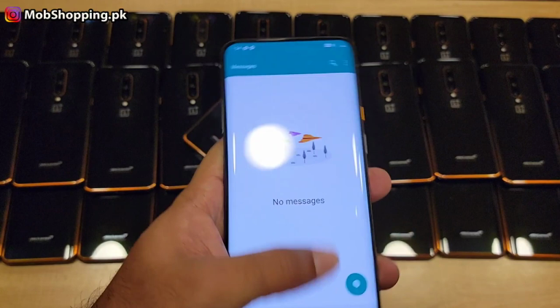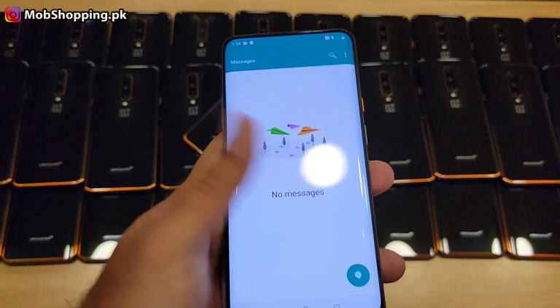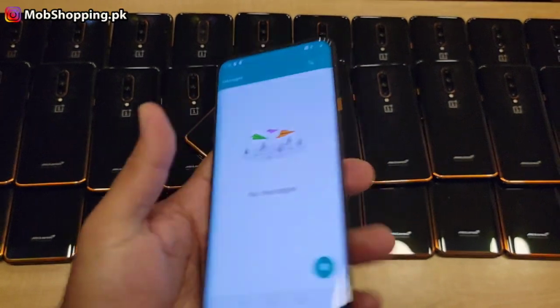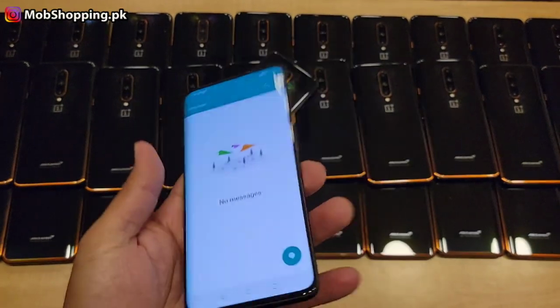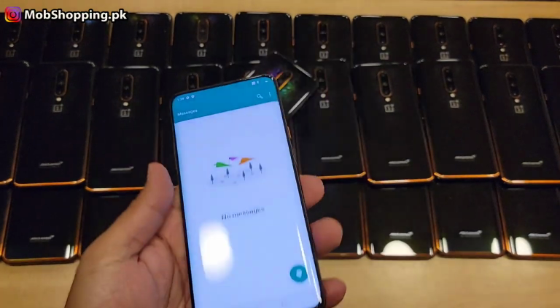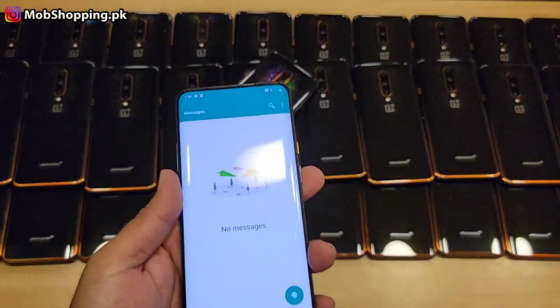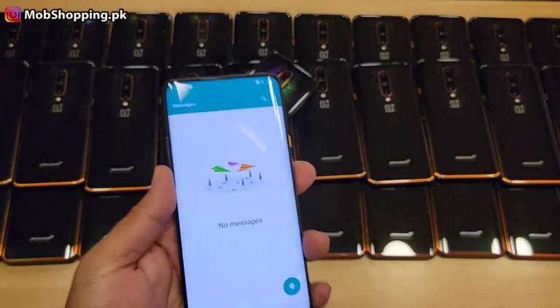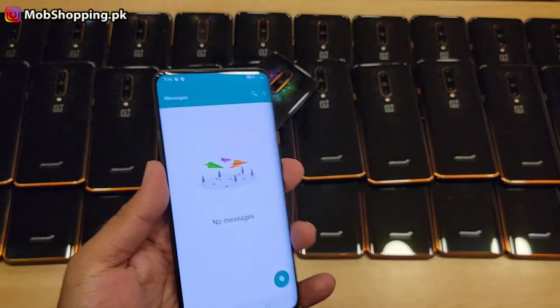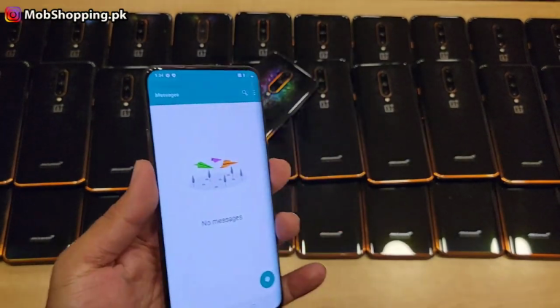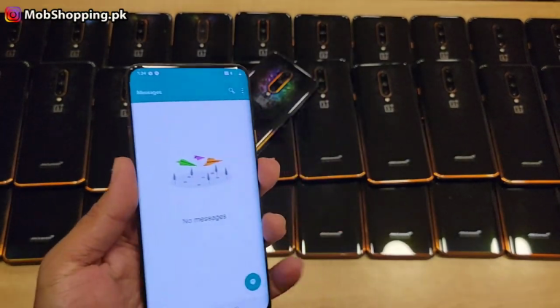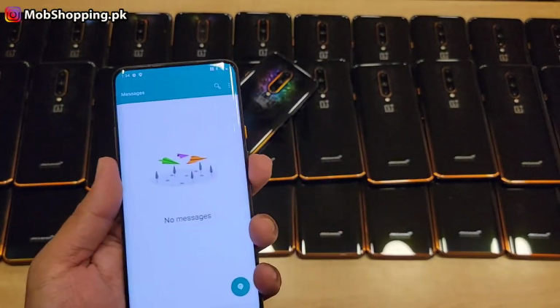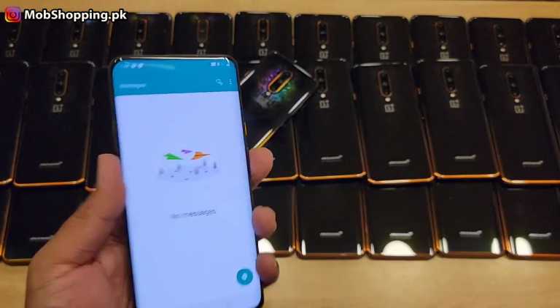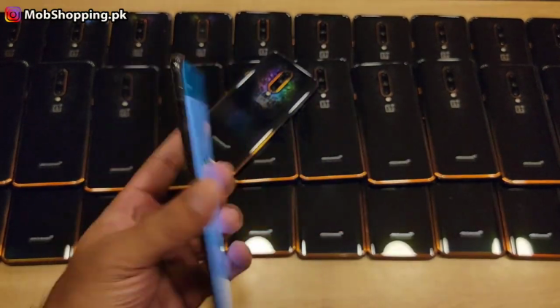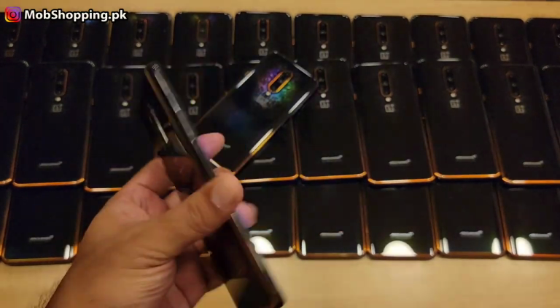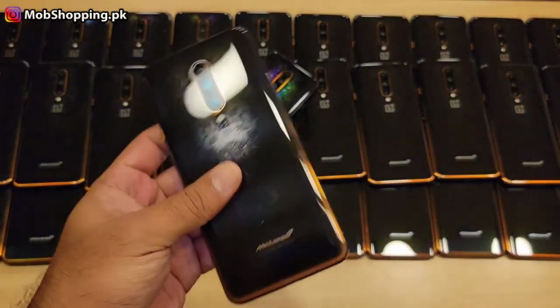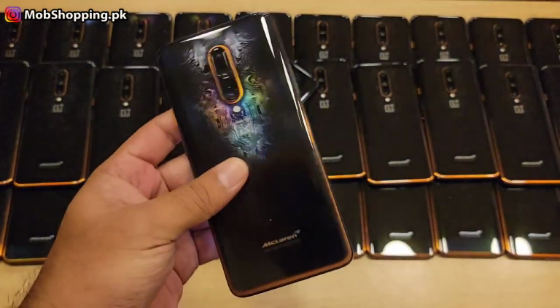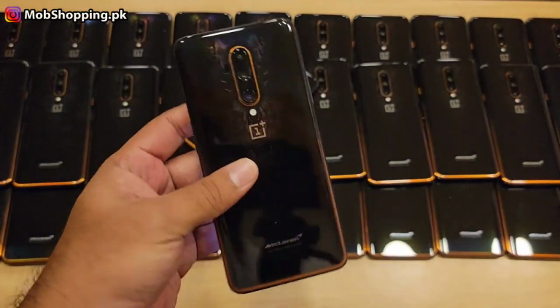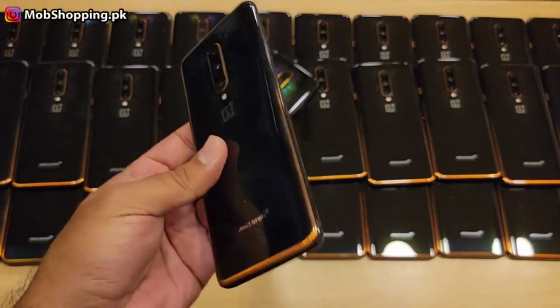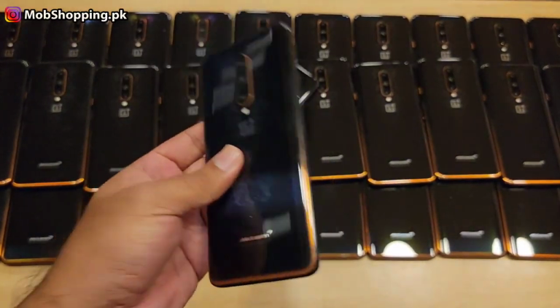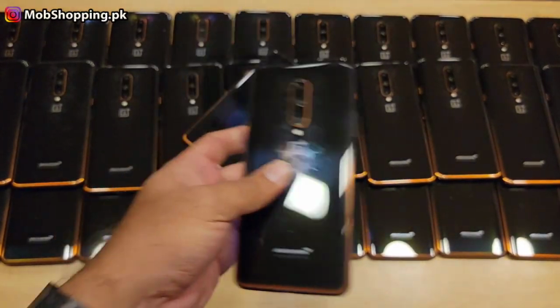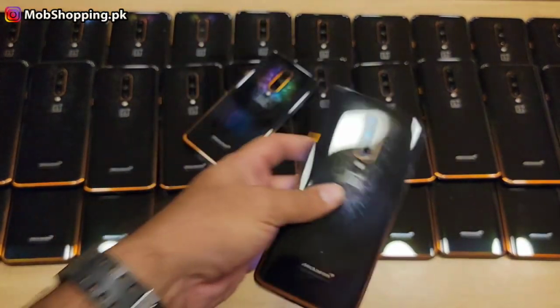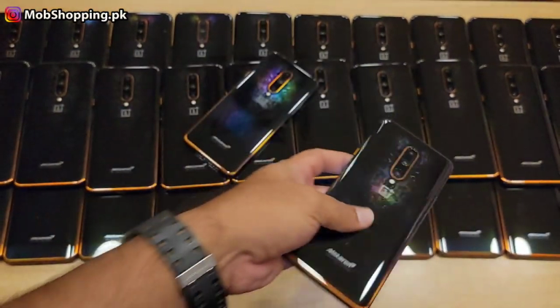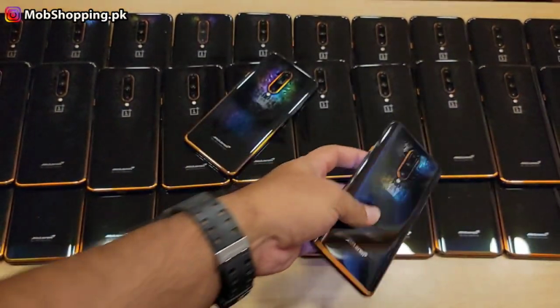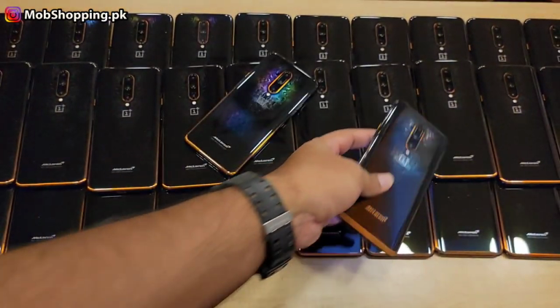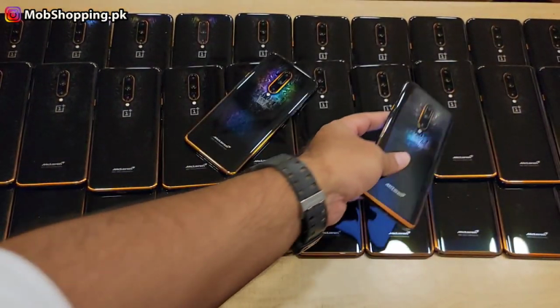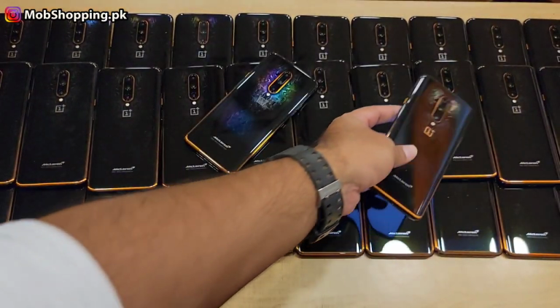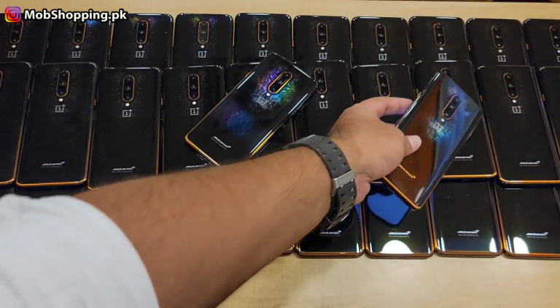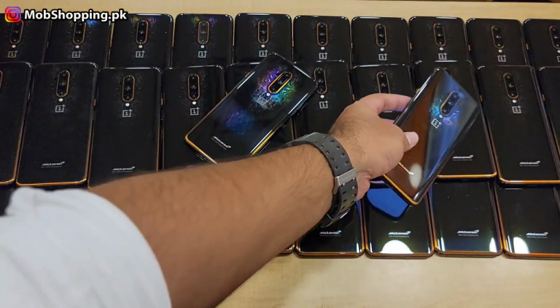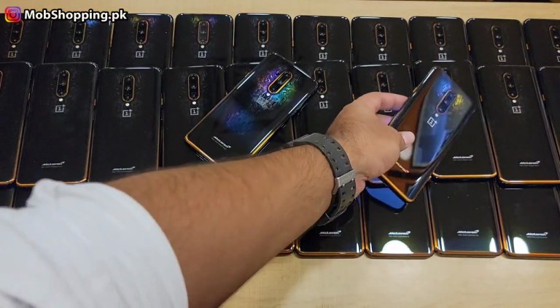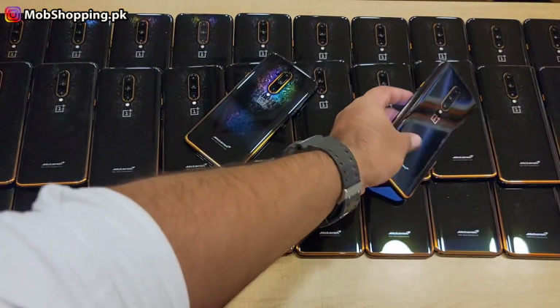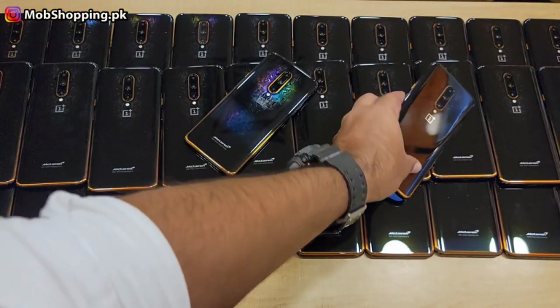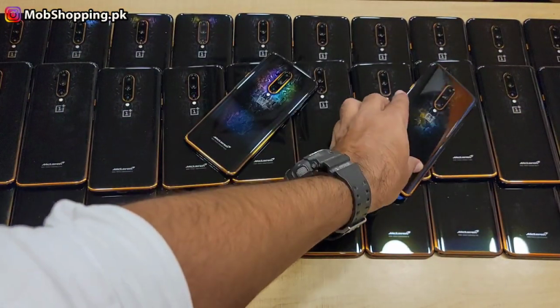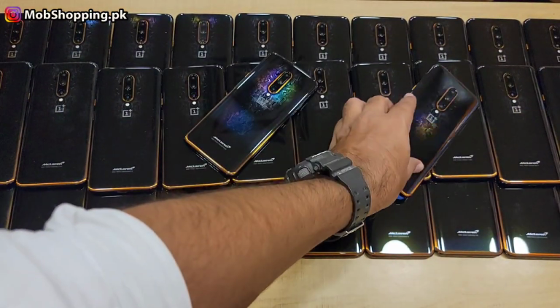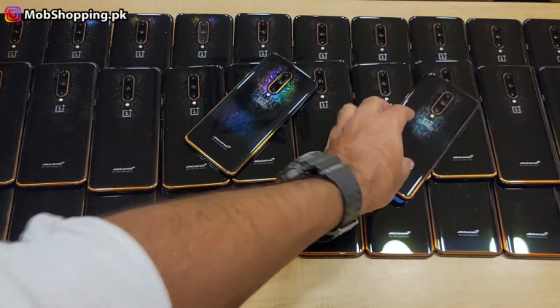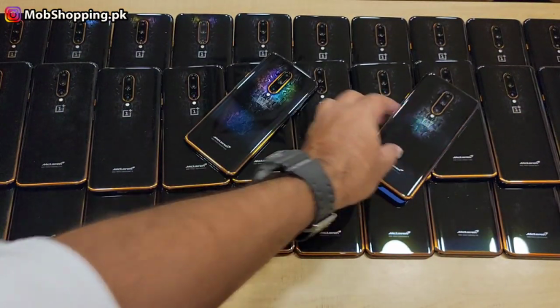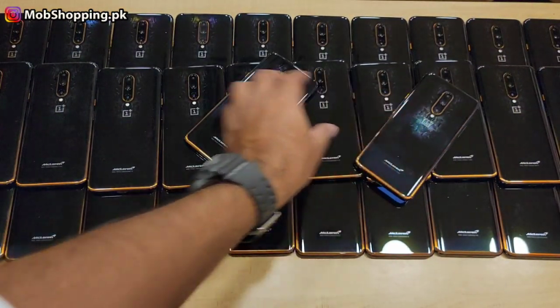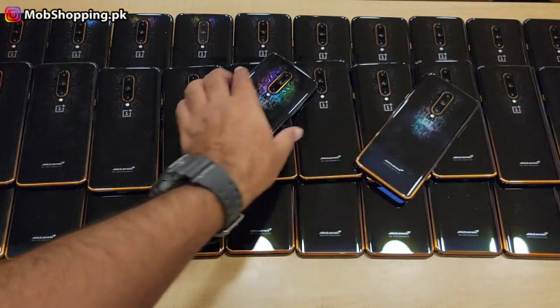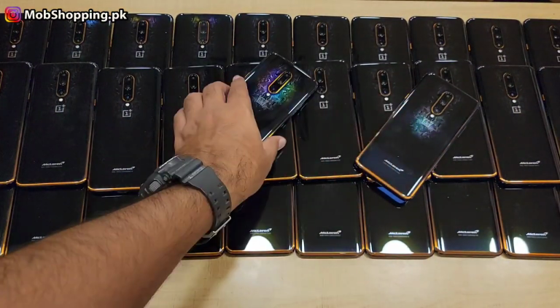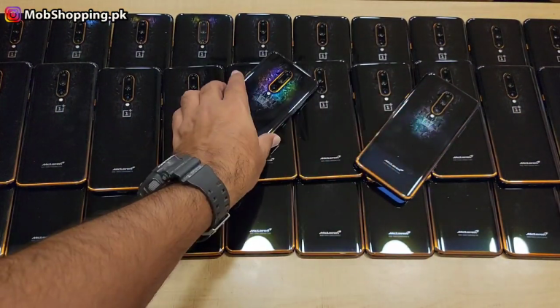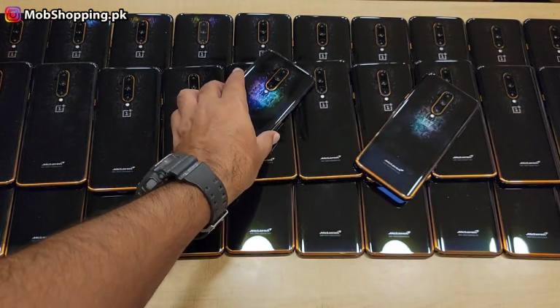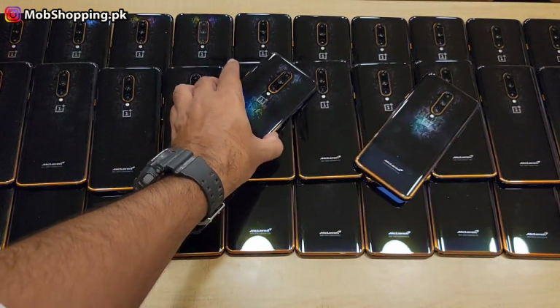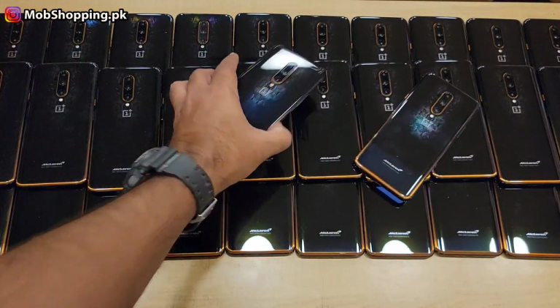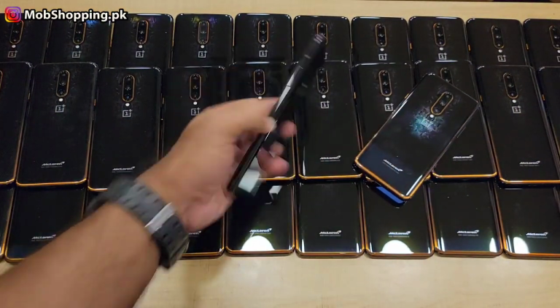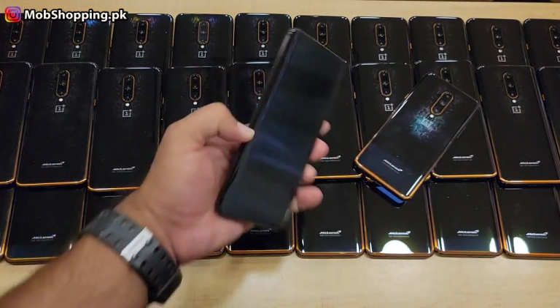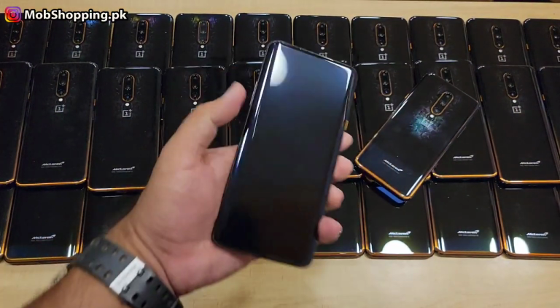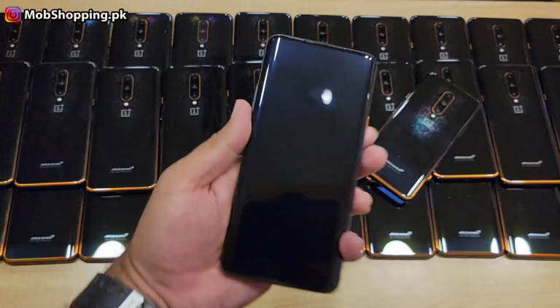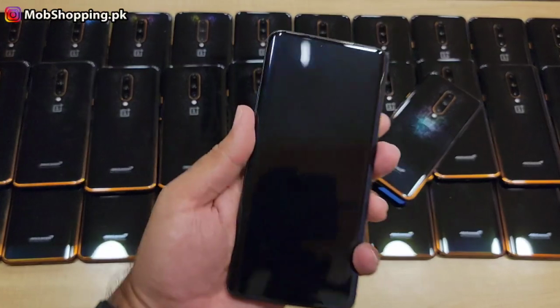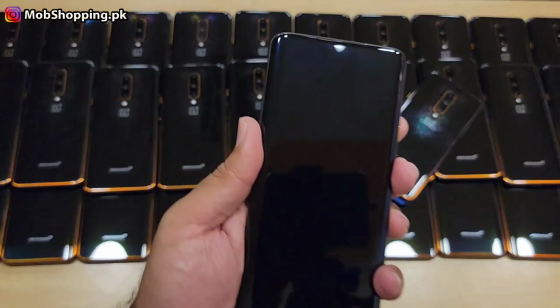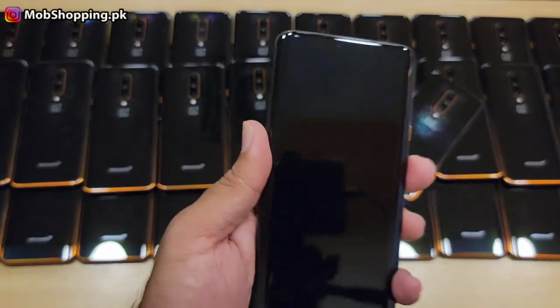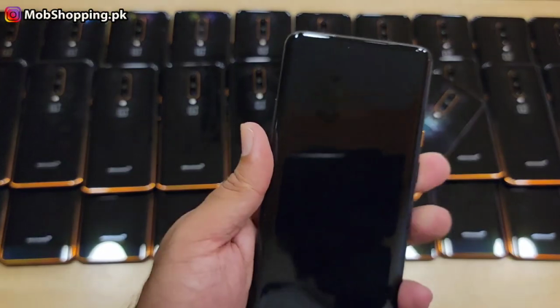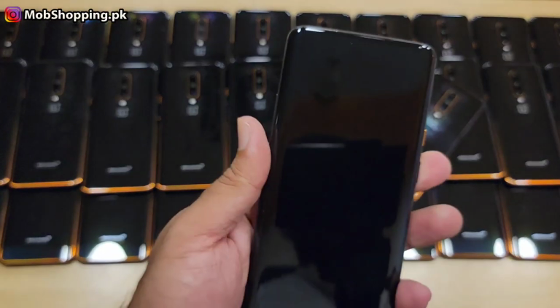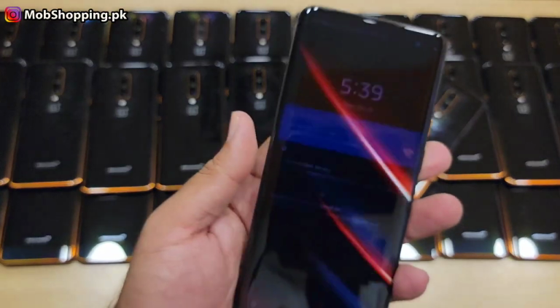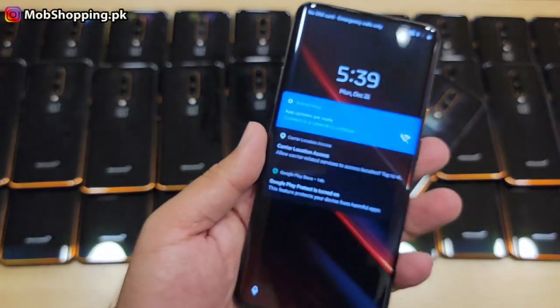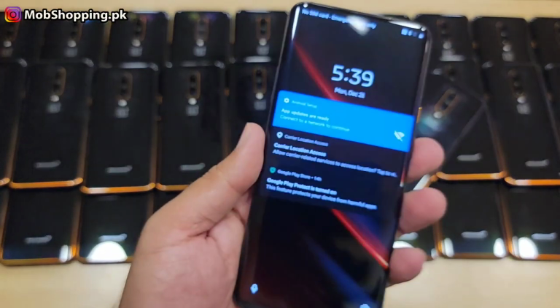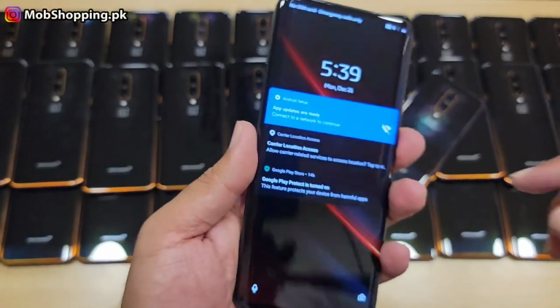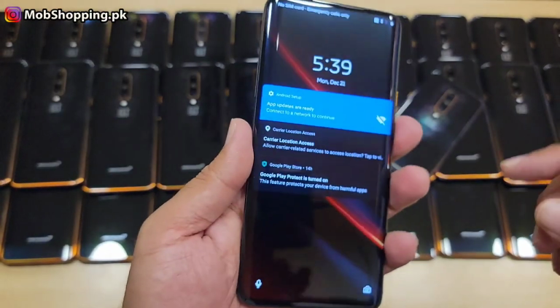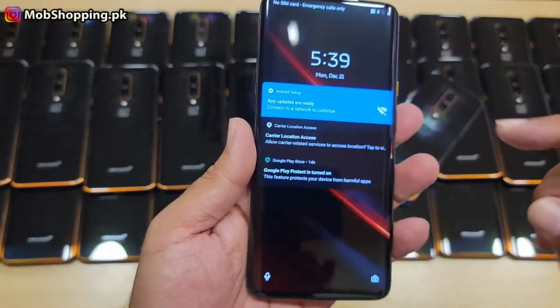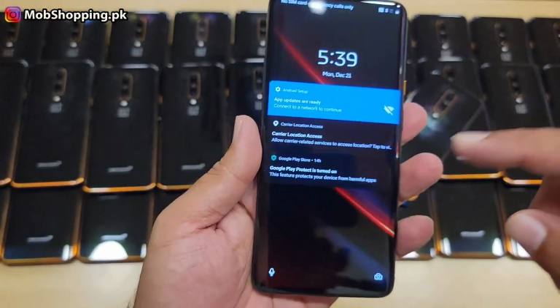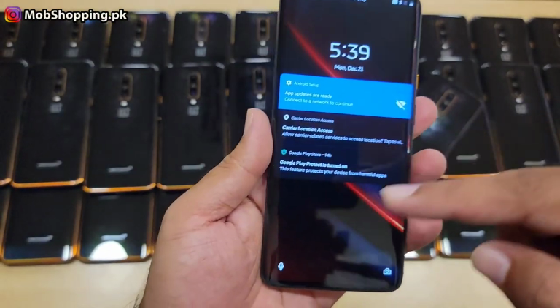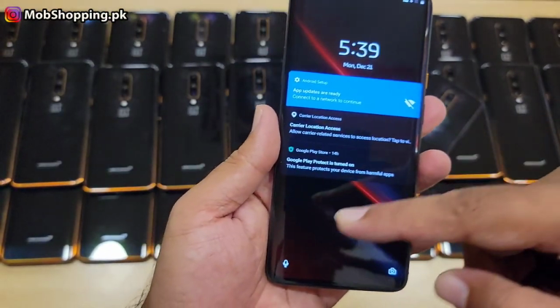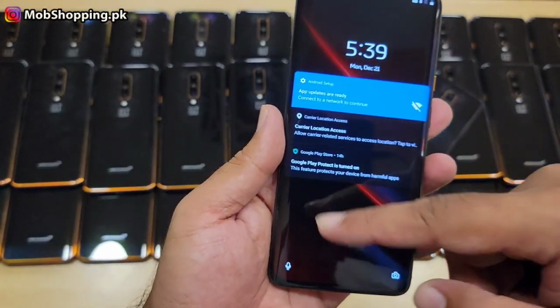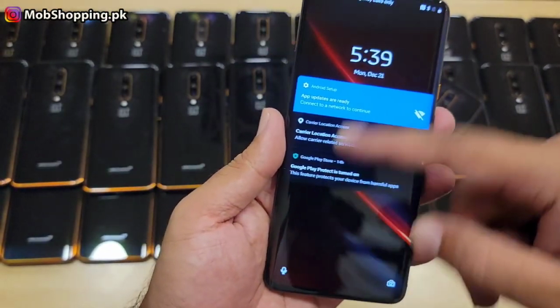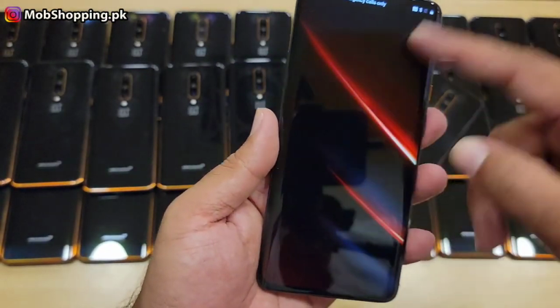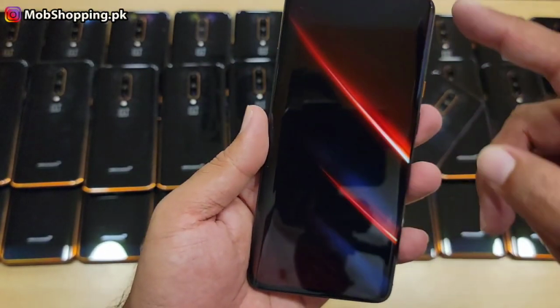It will be somewhere here, somewhere else. If you talk about the overall condition, it is very fresh. It is approved. It is a single SIM. It is a 5G model because it is a single SIM.